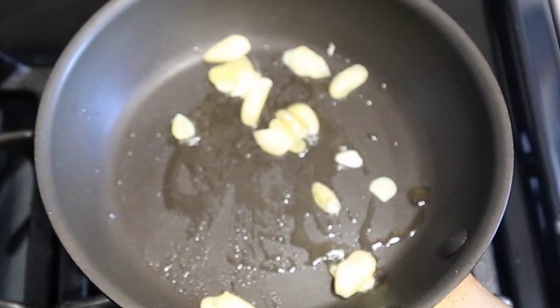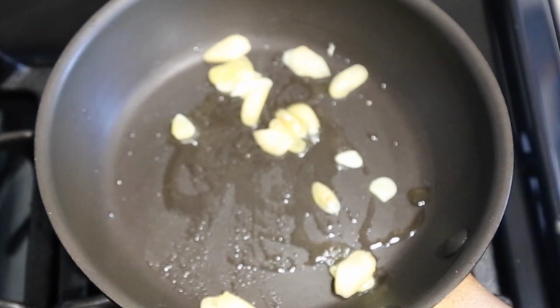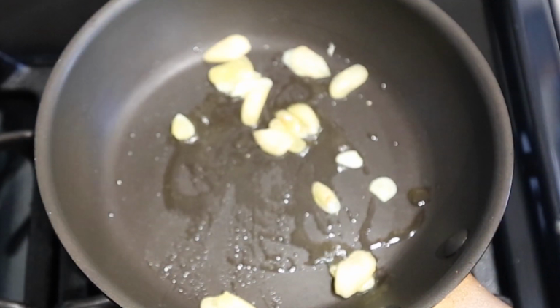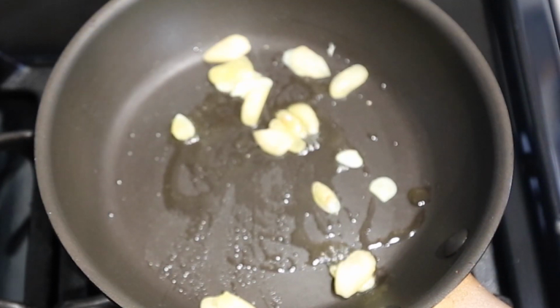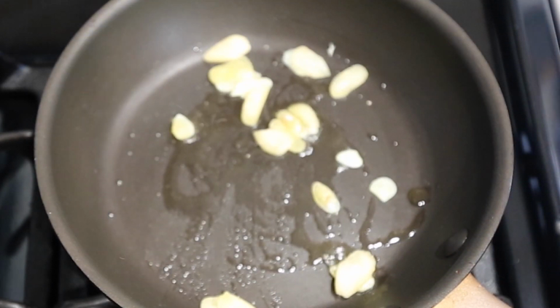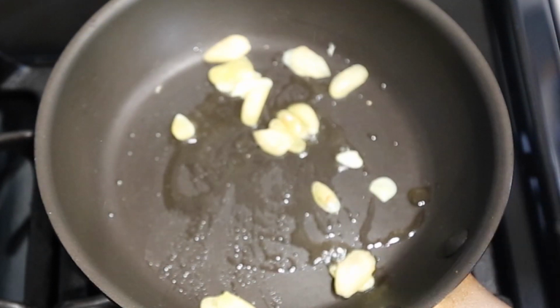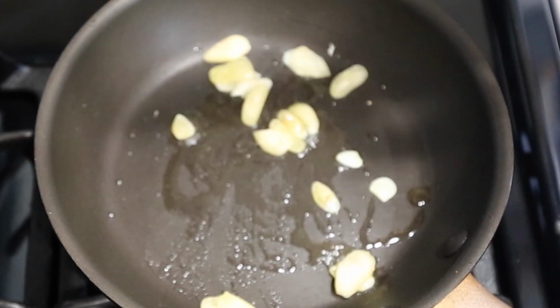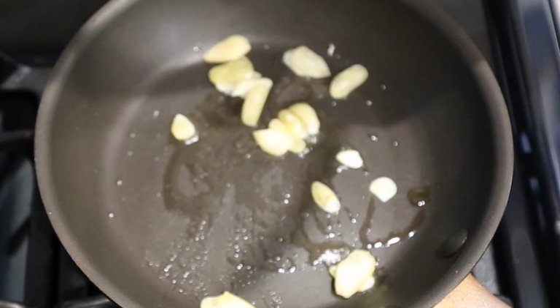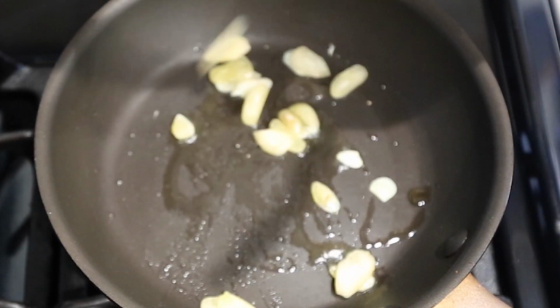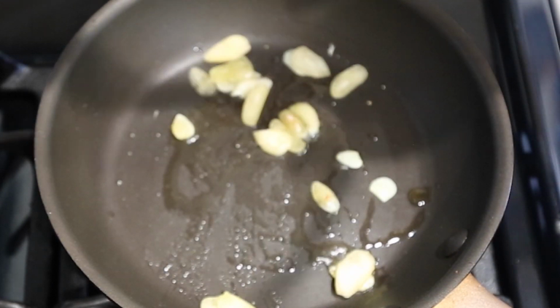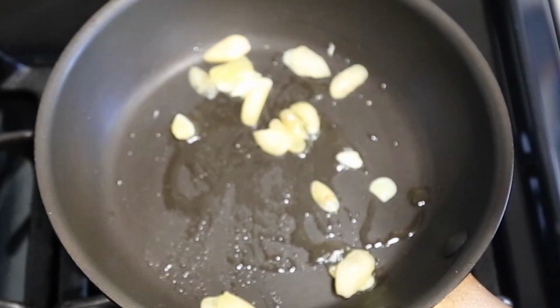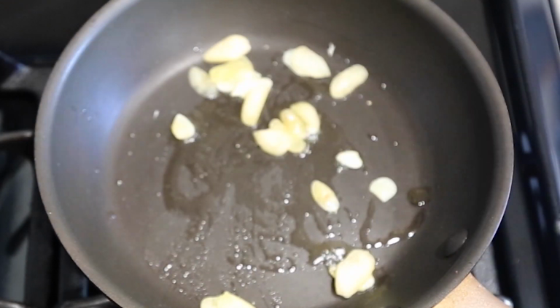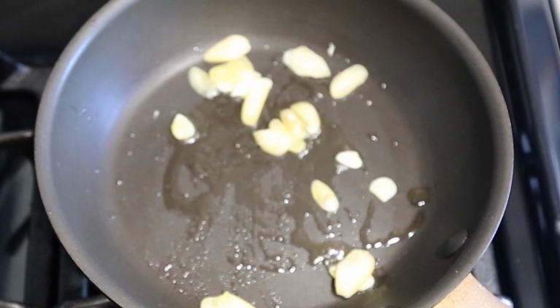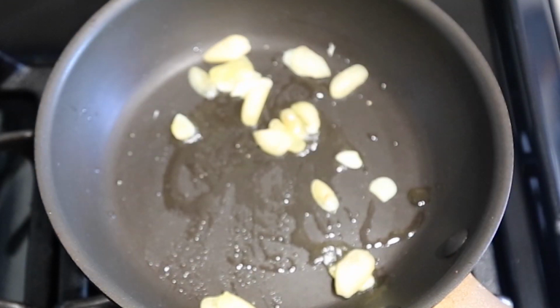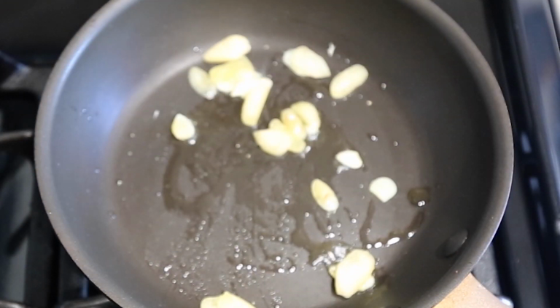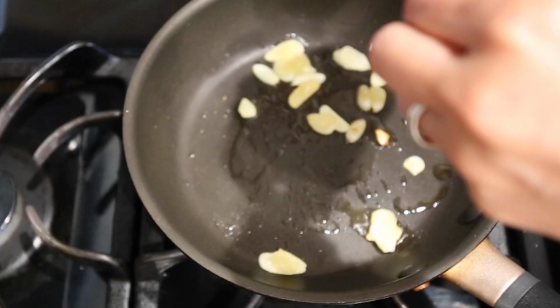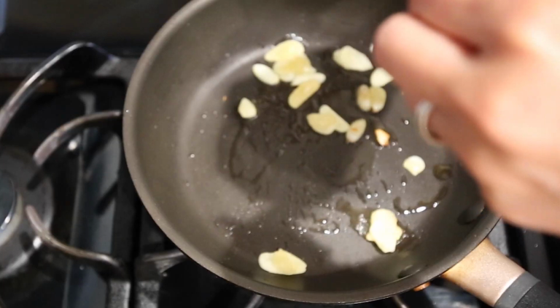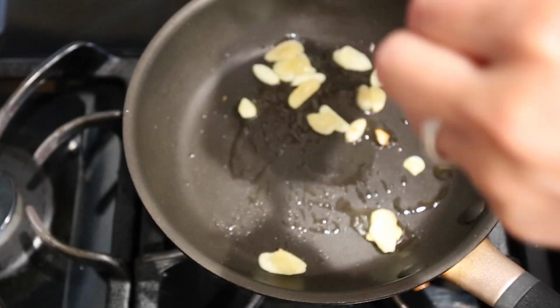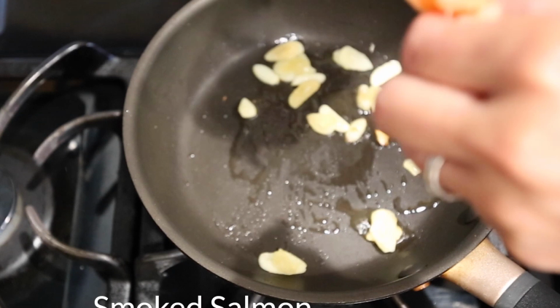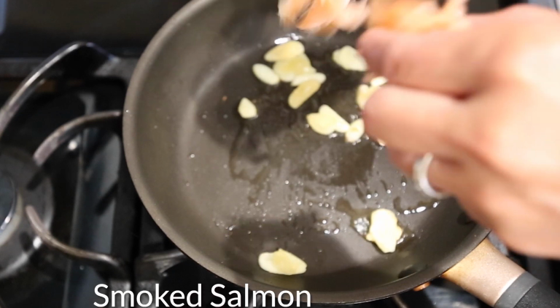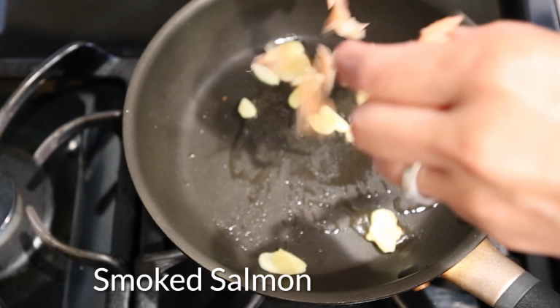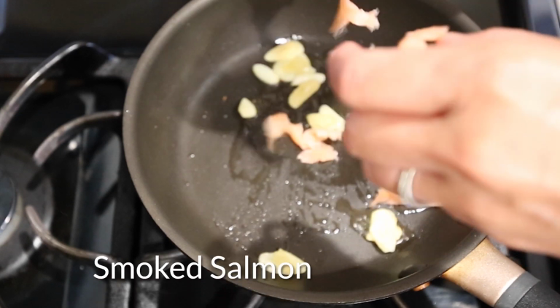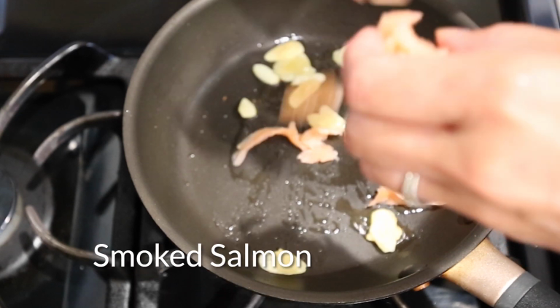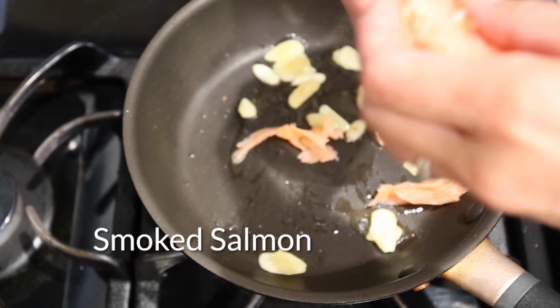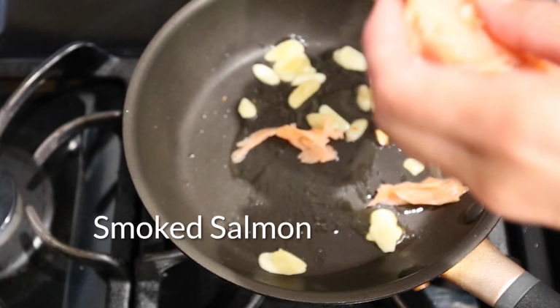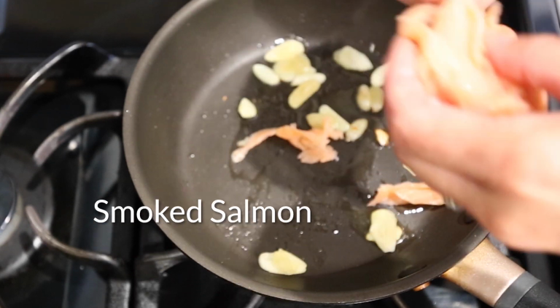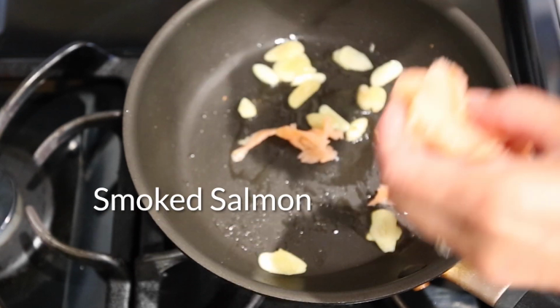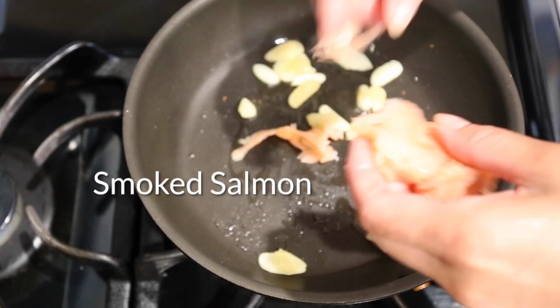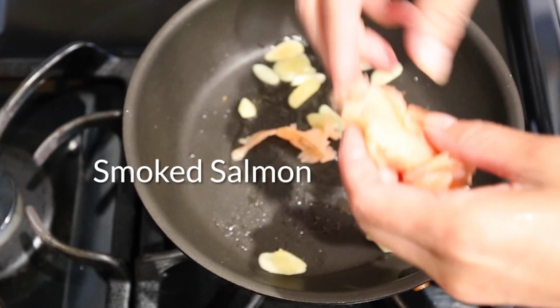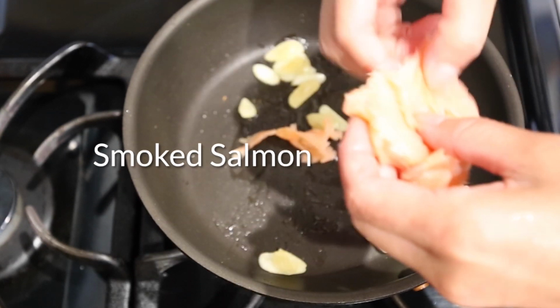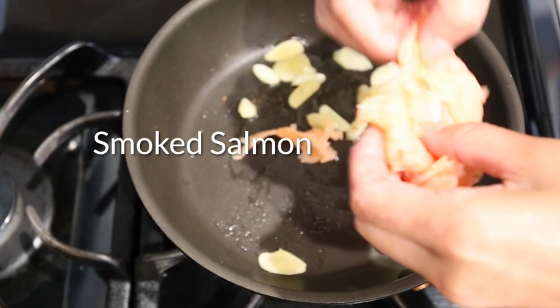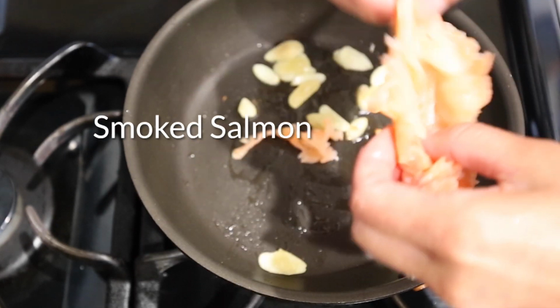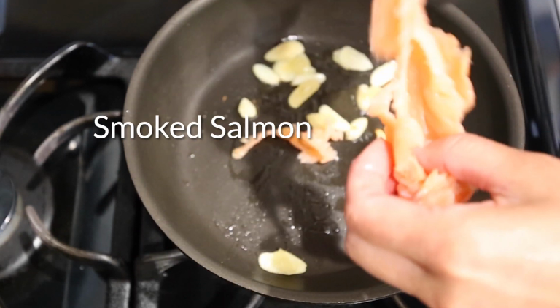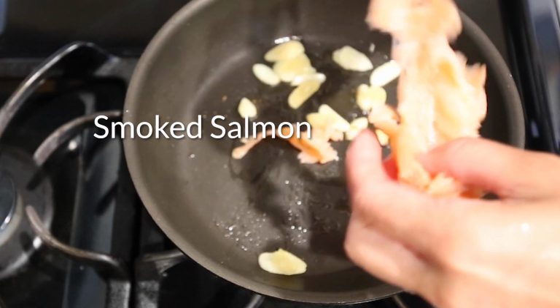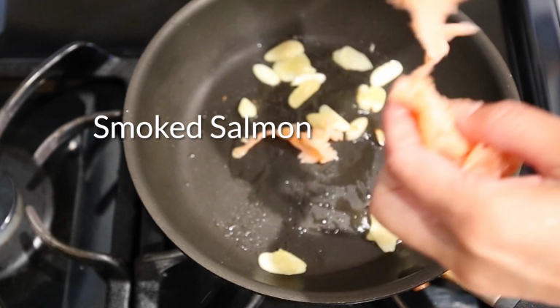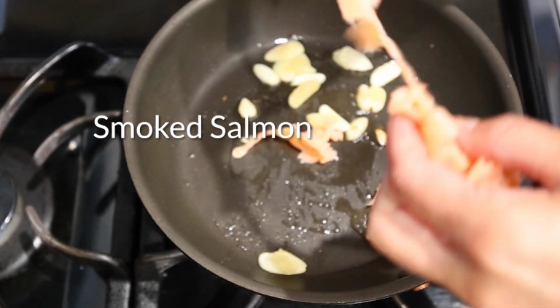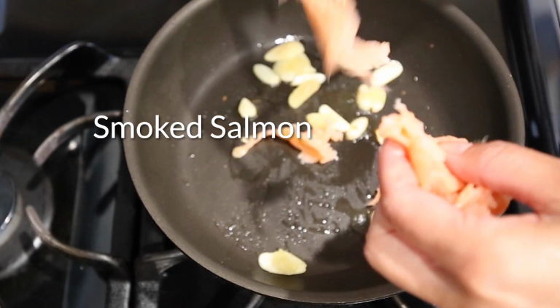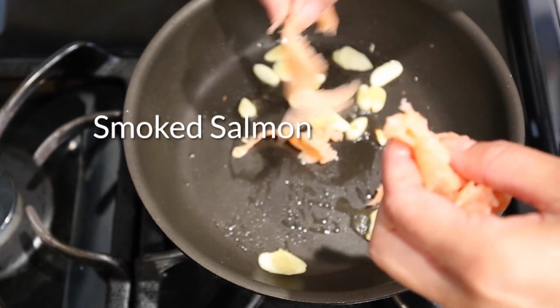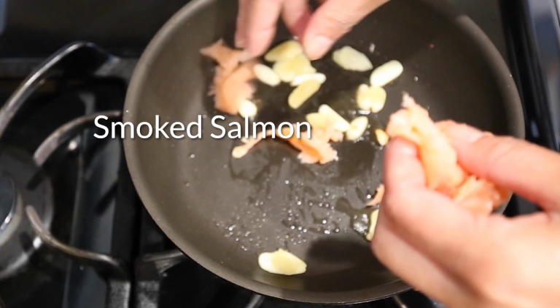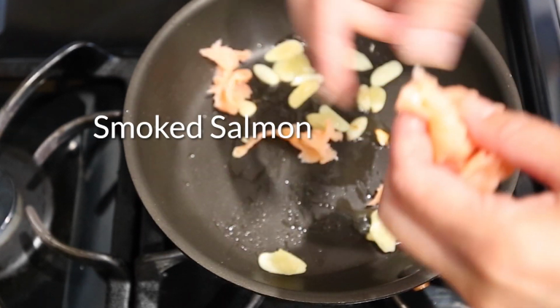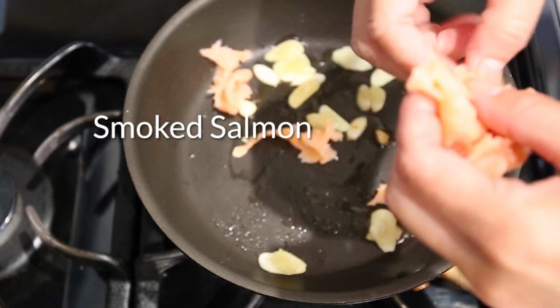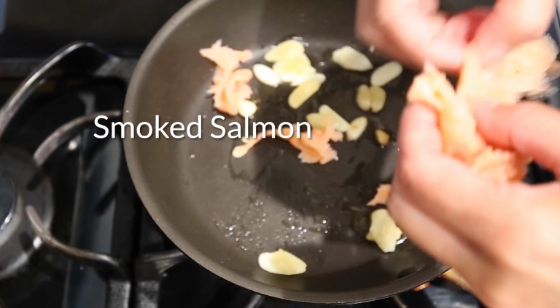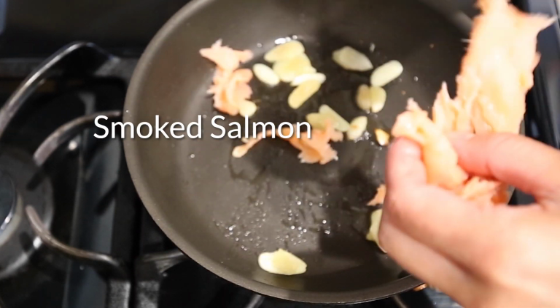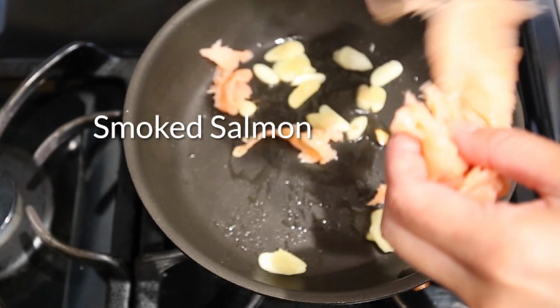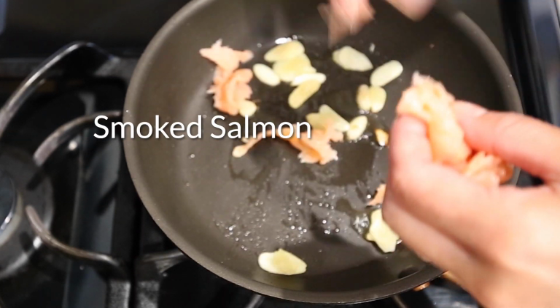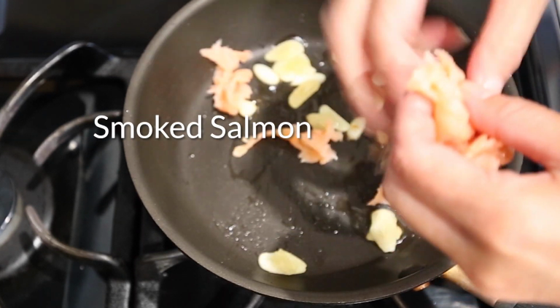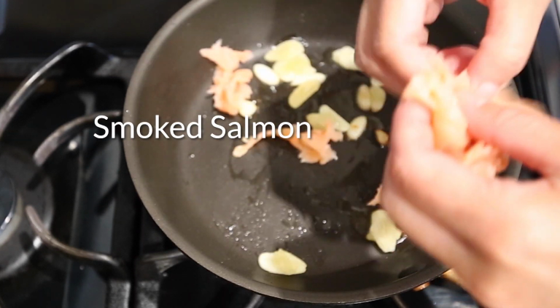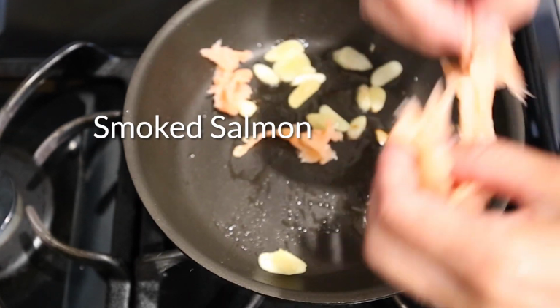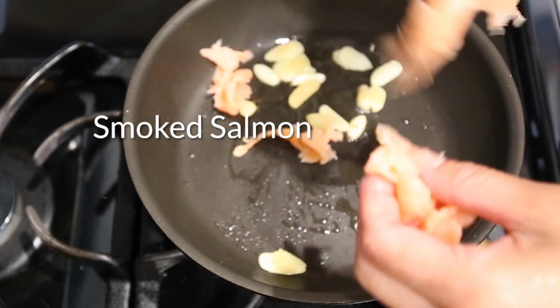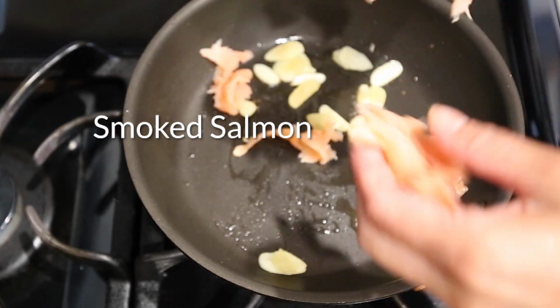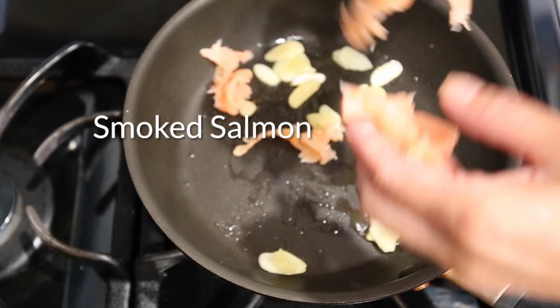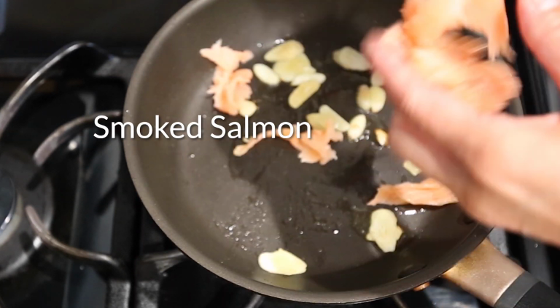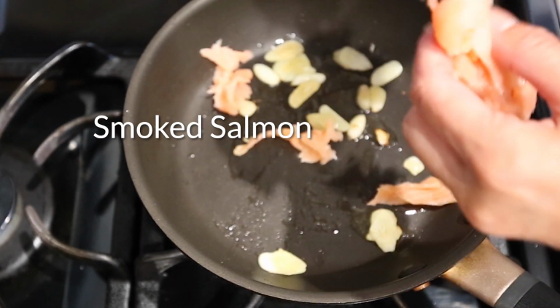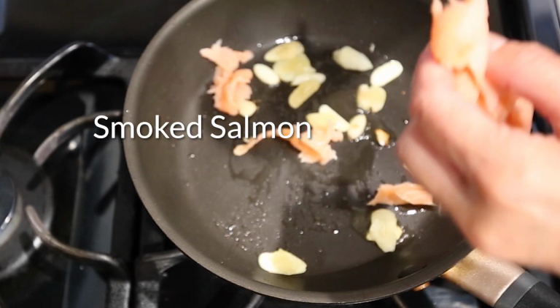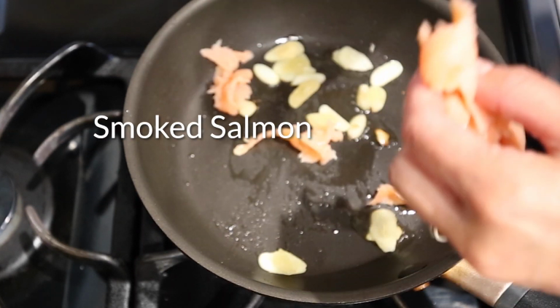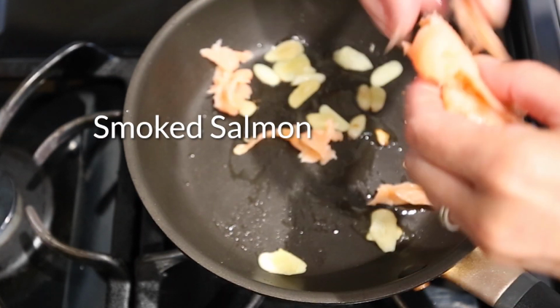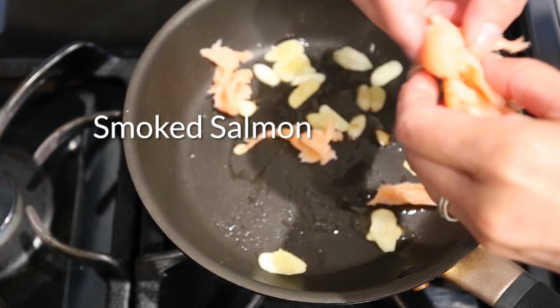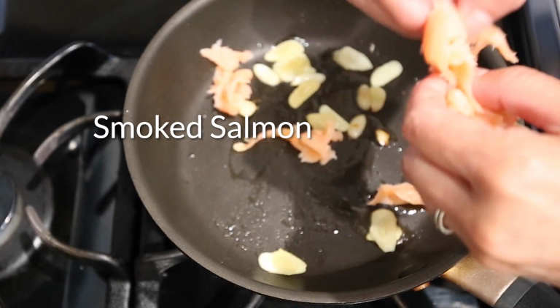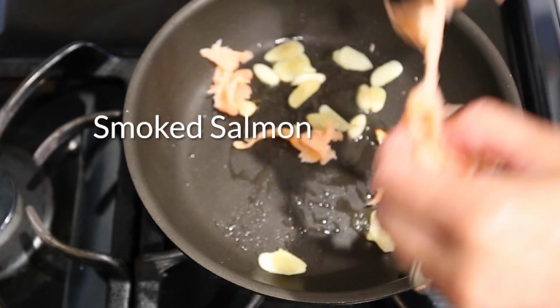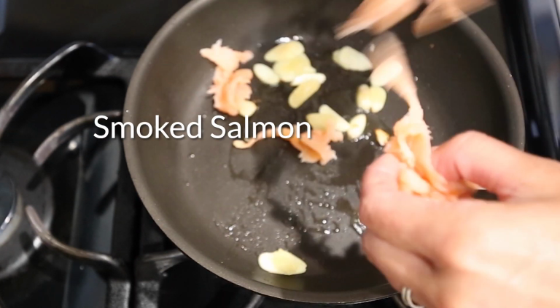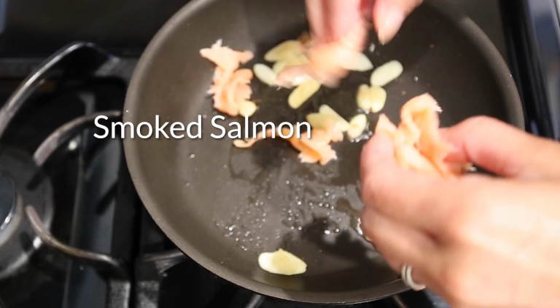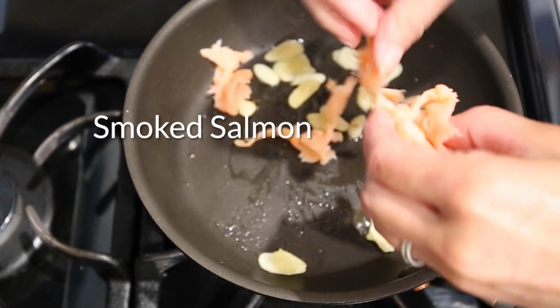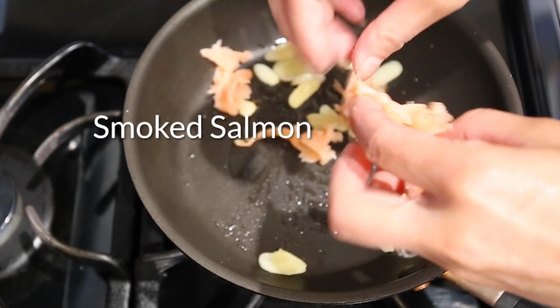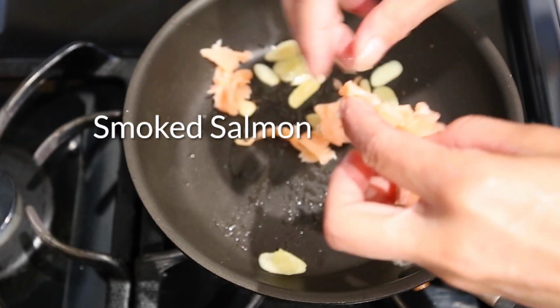1. Handle the plastic wrap. 2. Remove the plastic wrap. 3. Remove the plastic wrap. 4. Remove the plastic wrap.